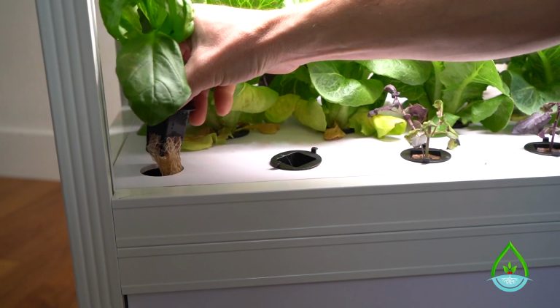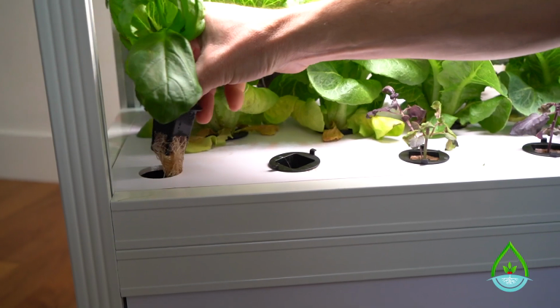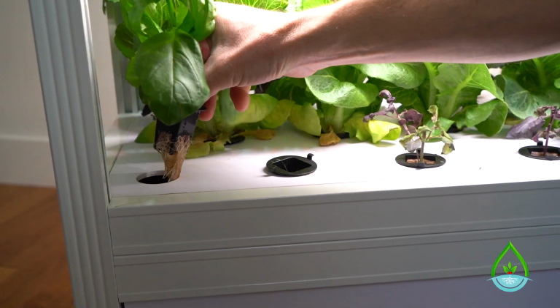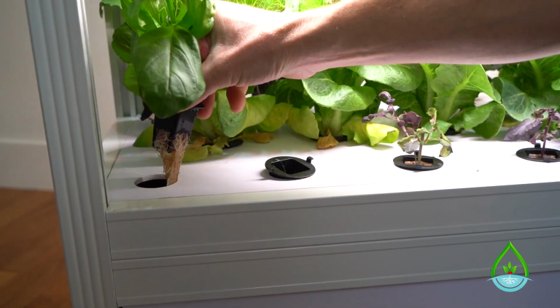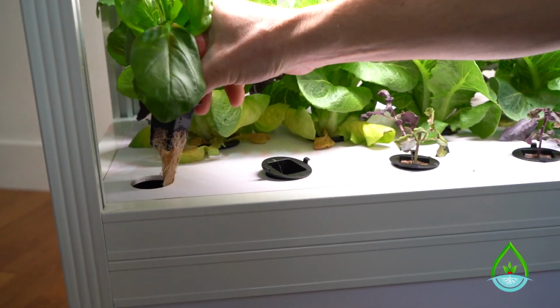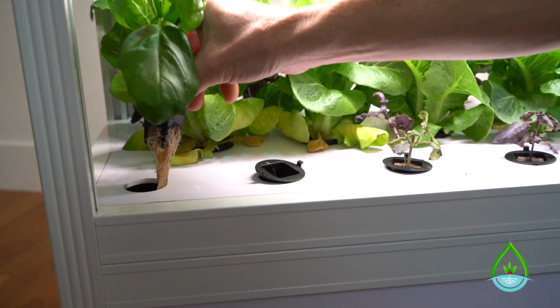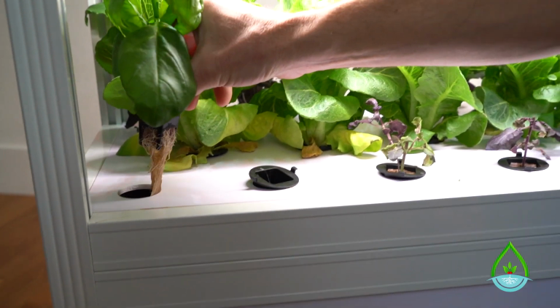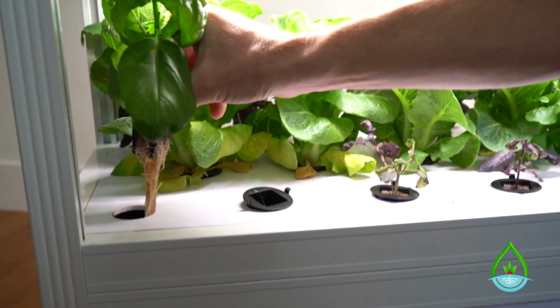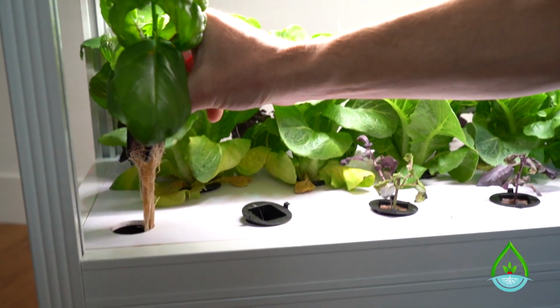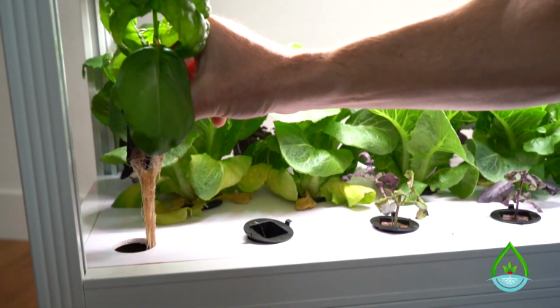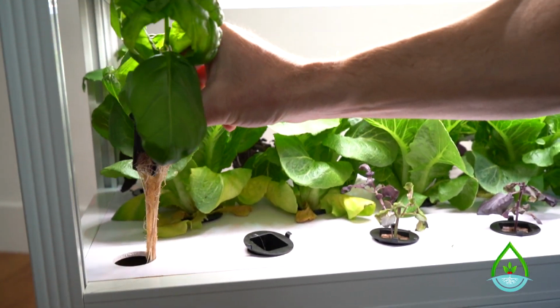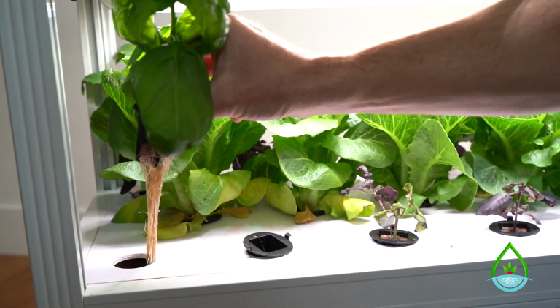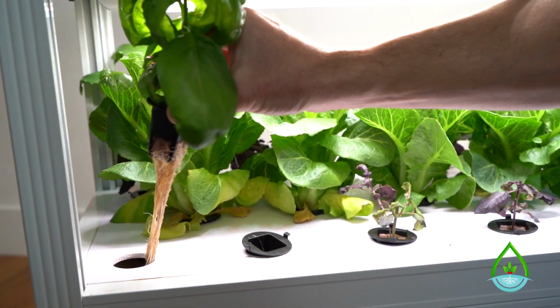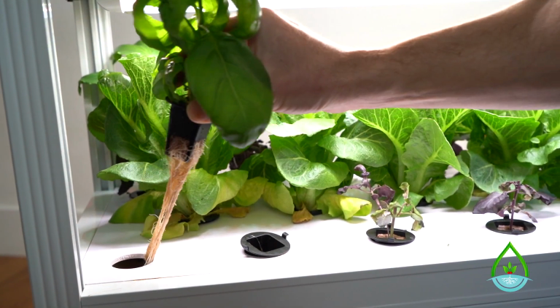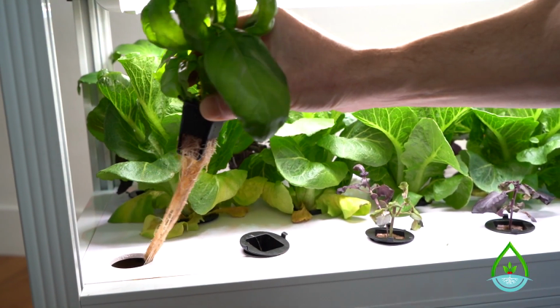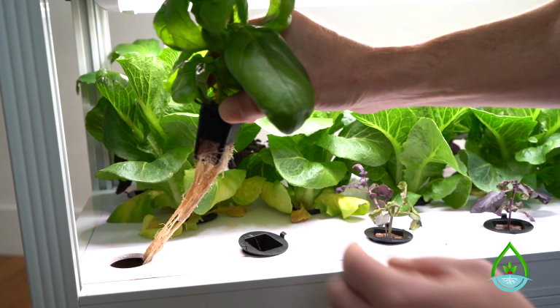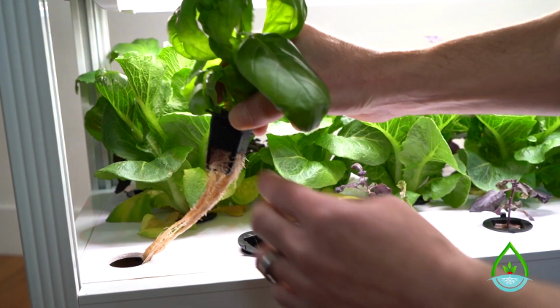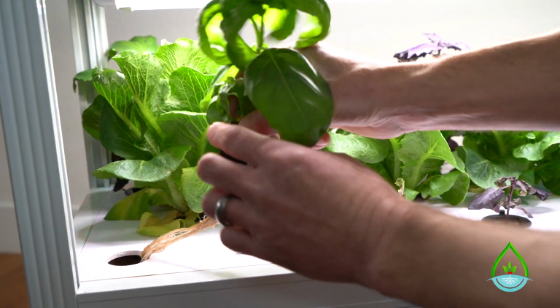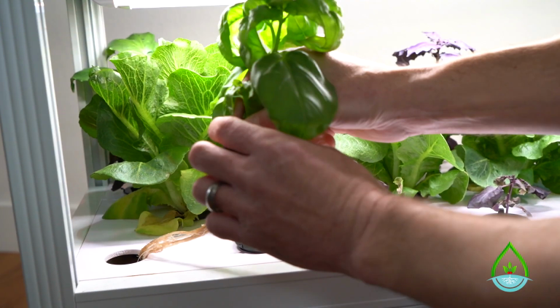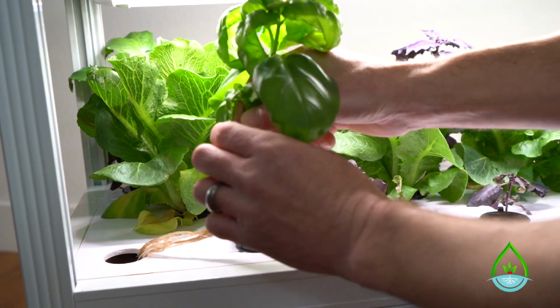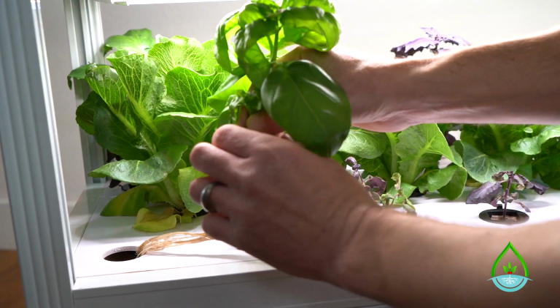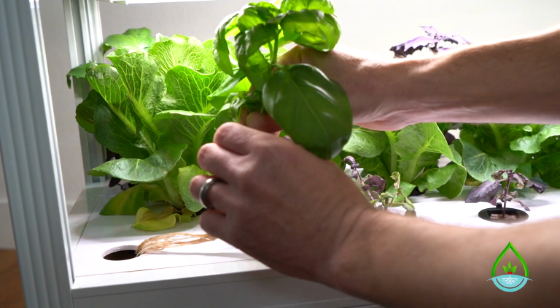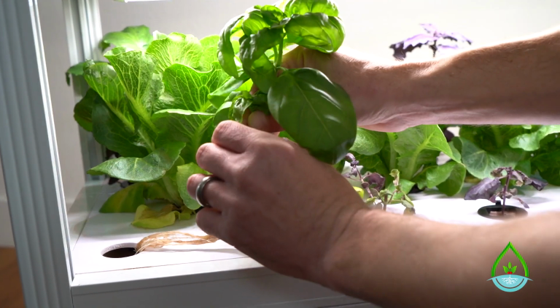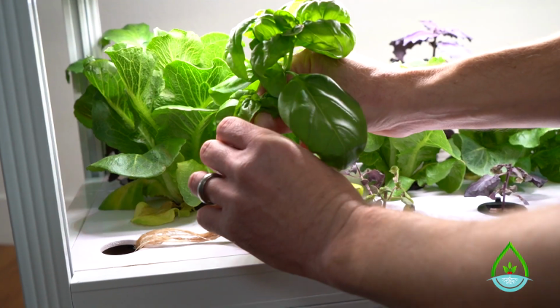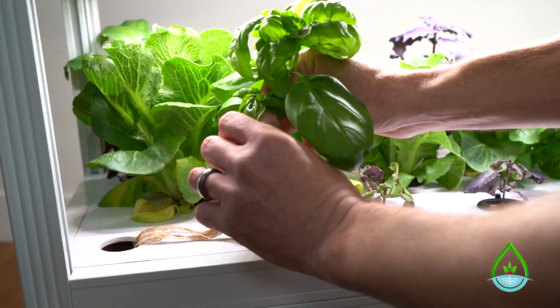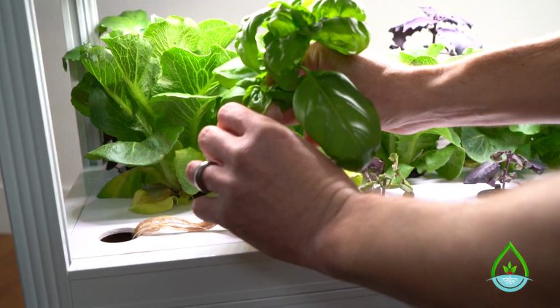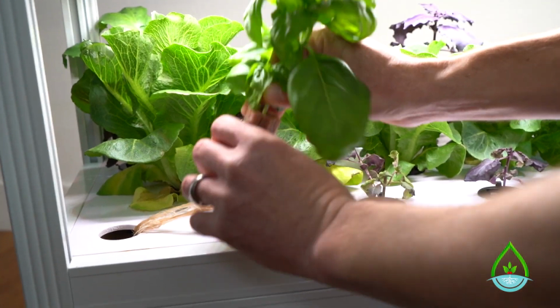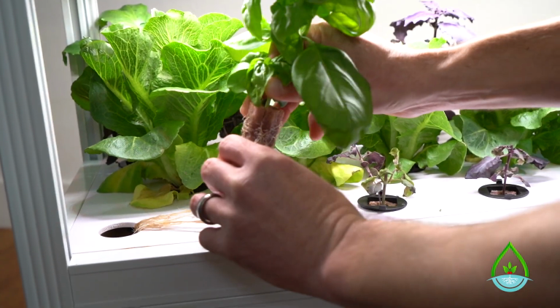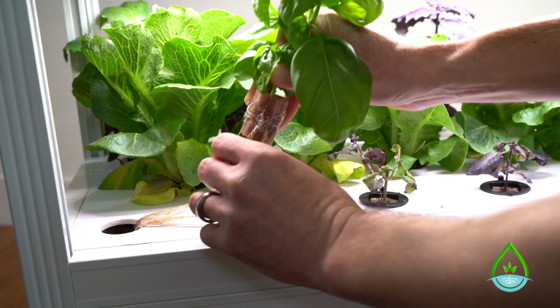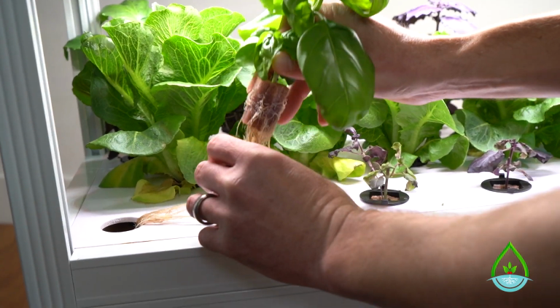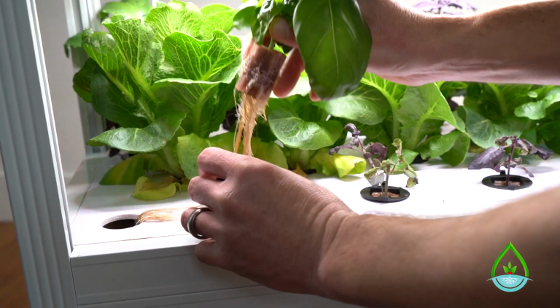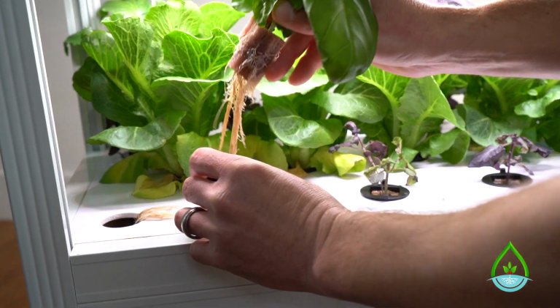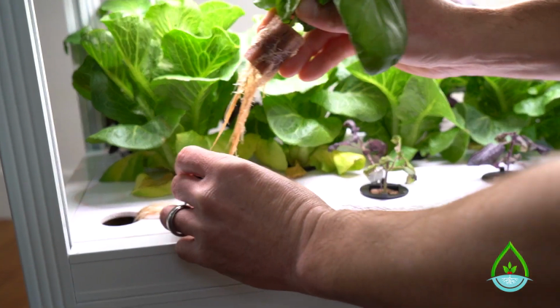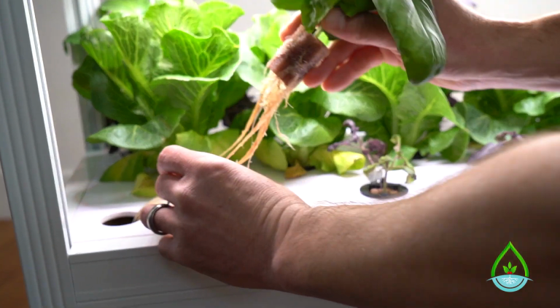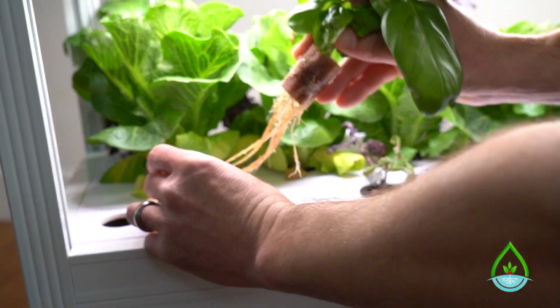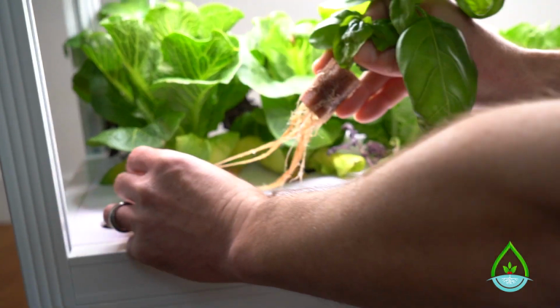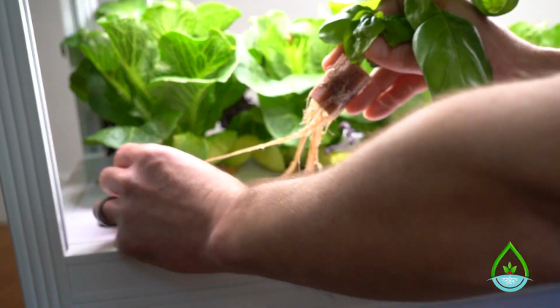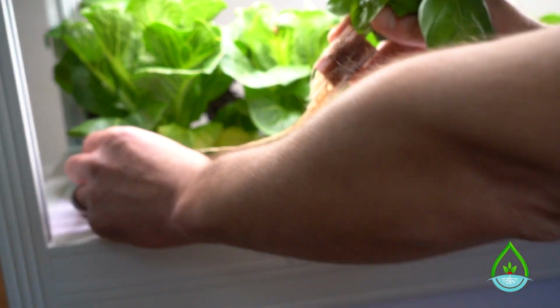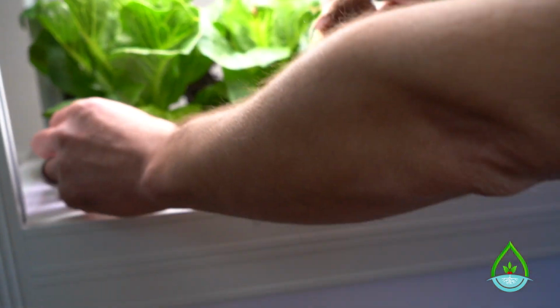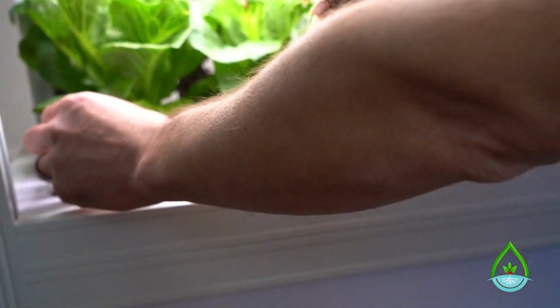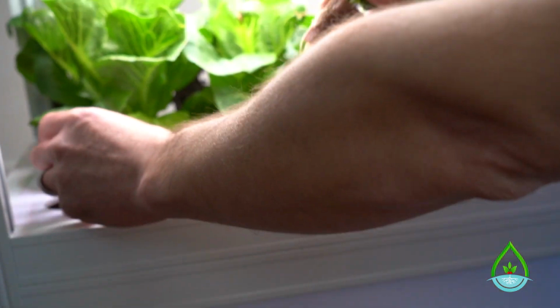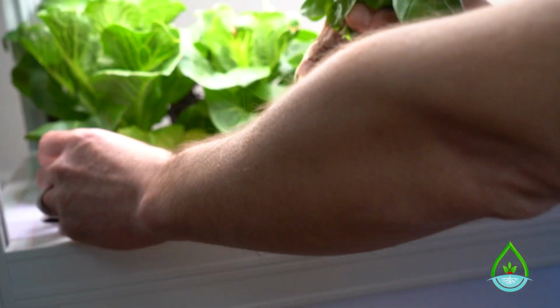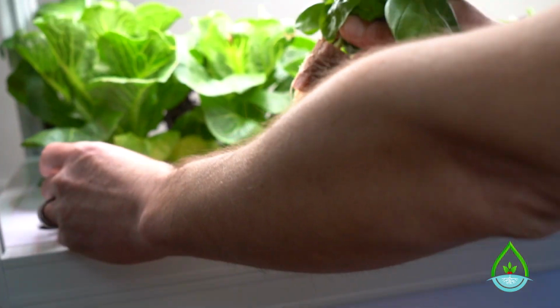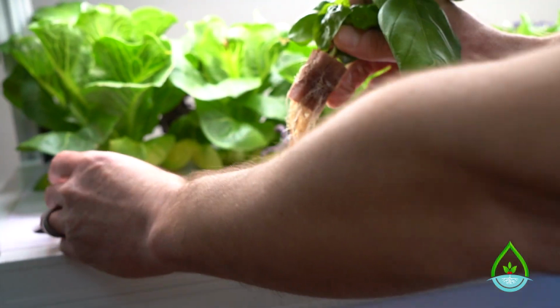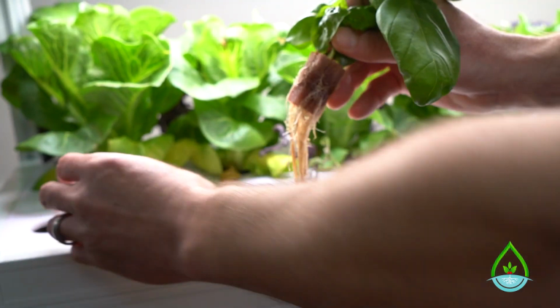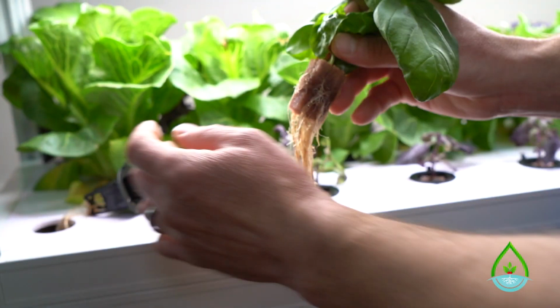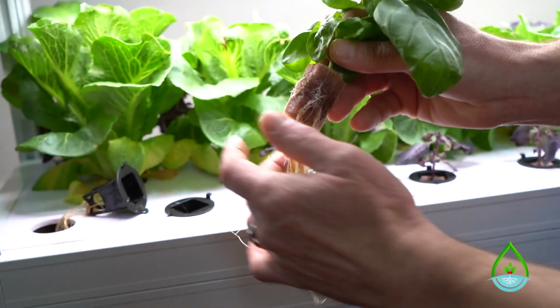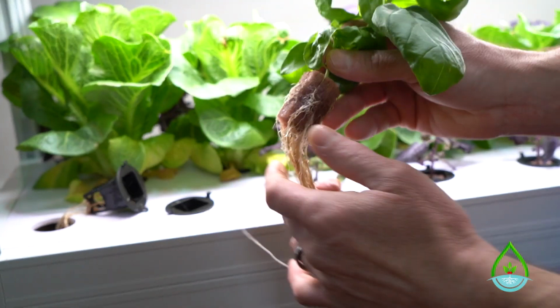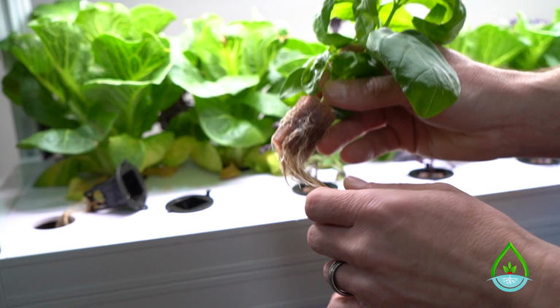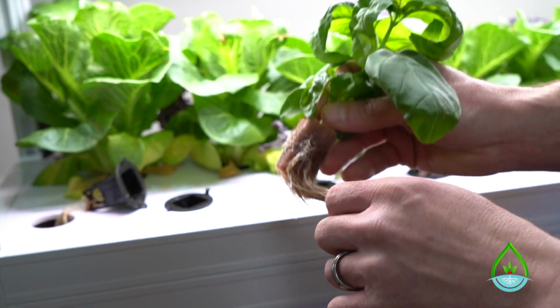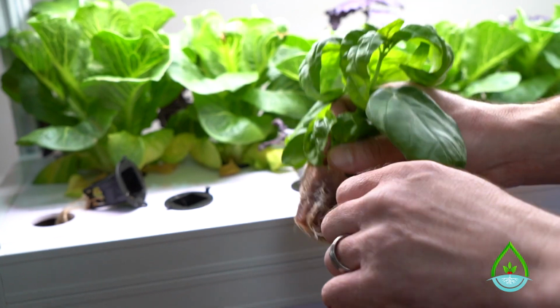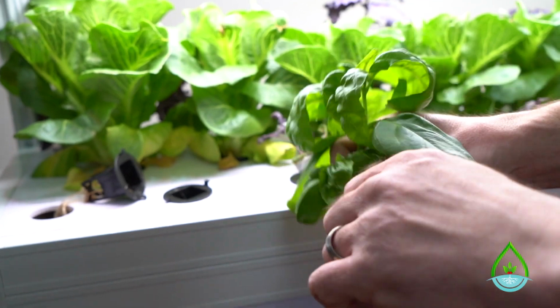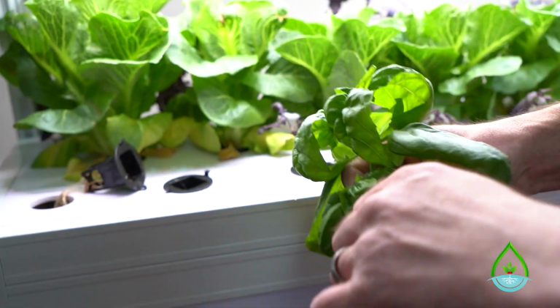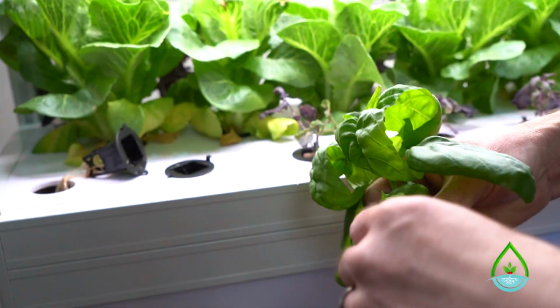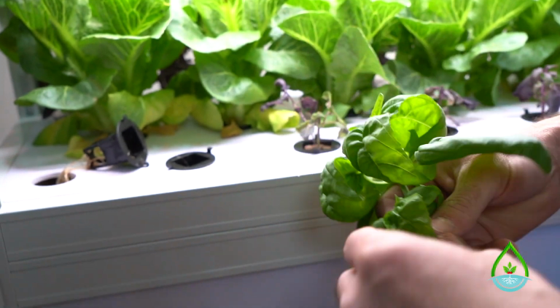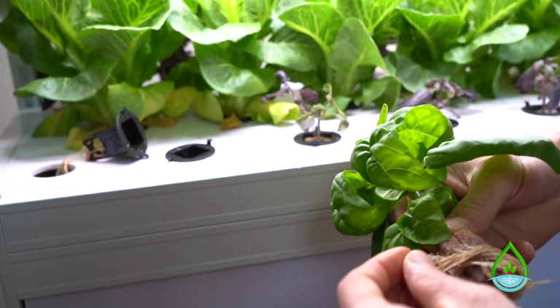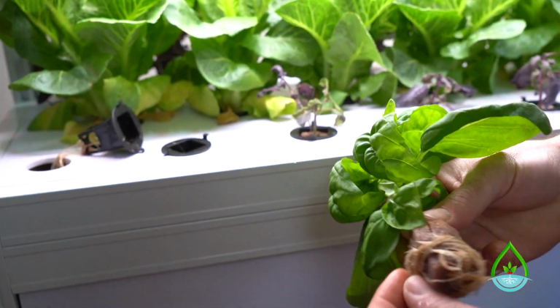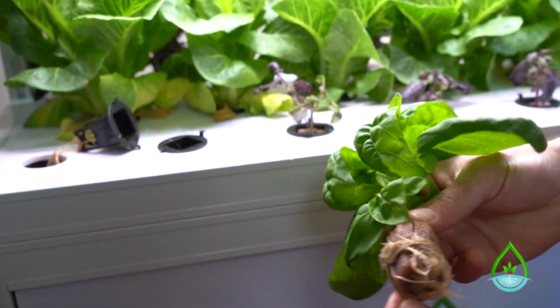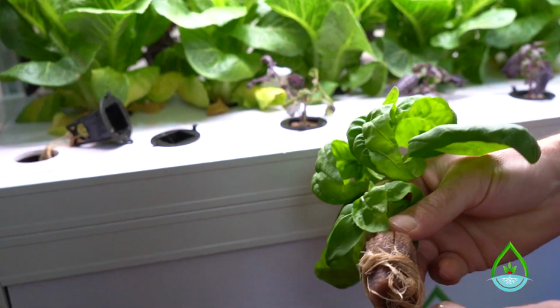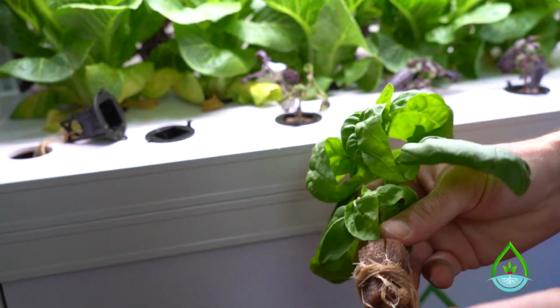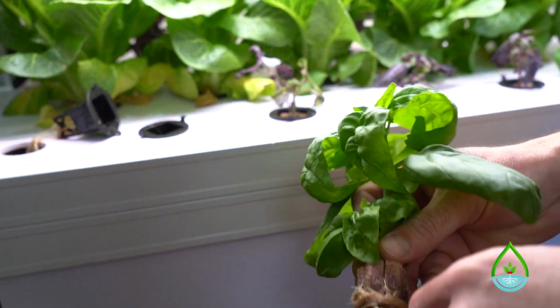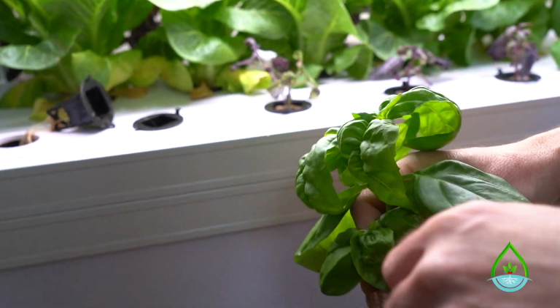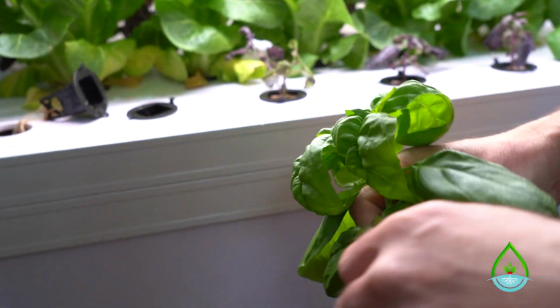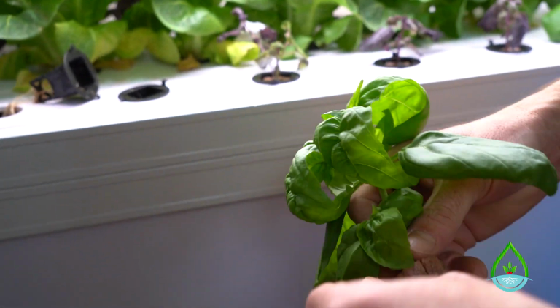If harvesting with the roots, simply remove the plant, wrap the roots around themselves, place in a bowl, and save for later.